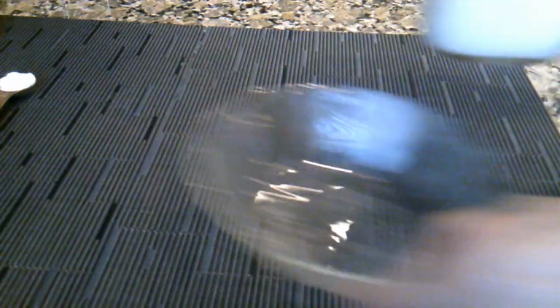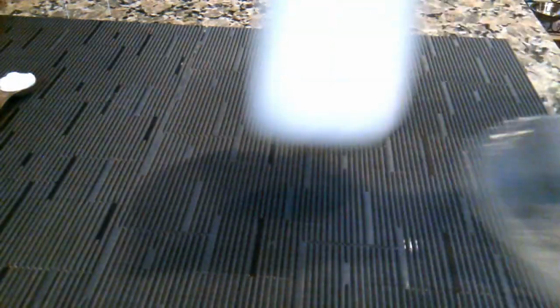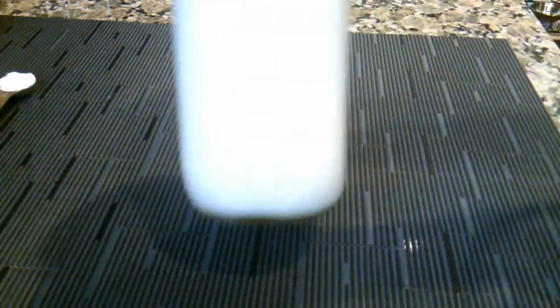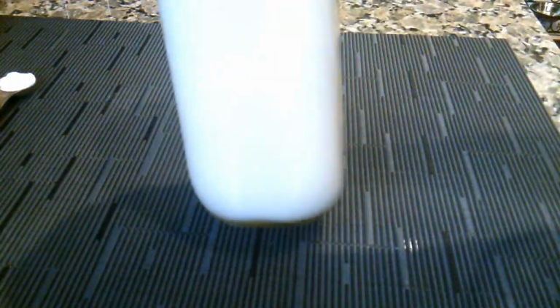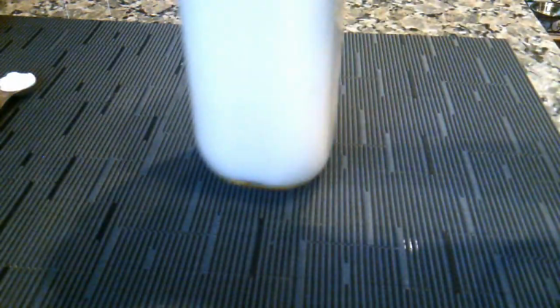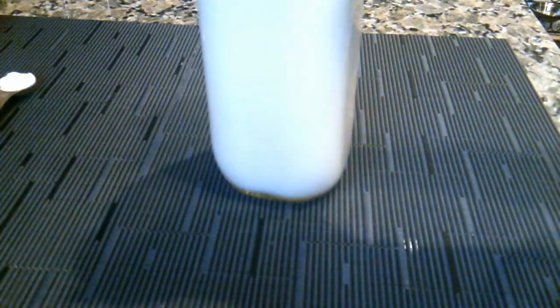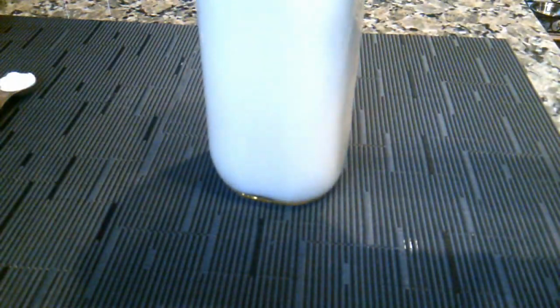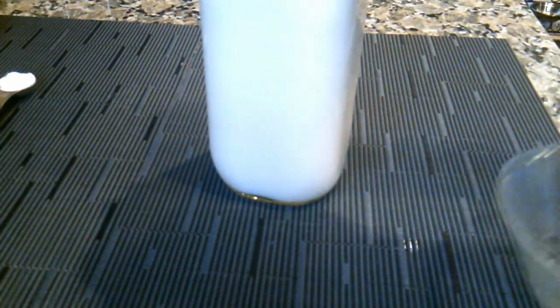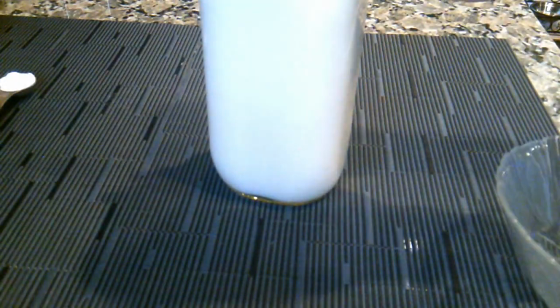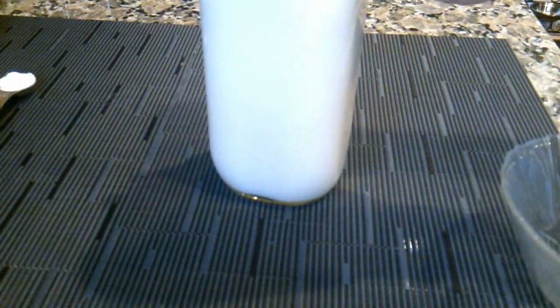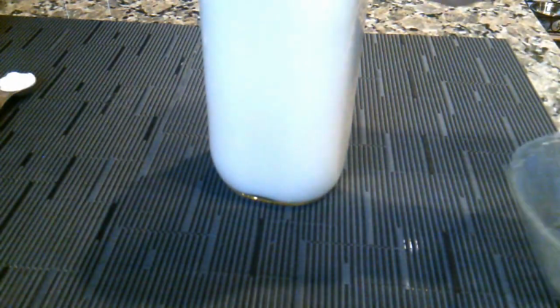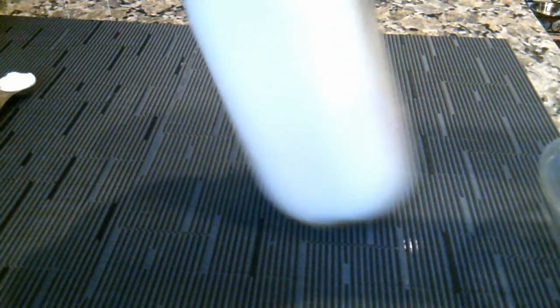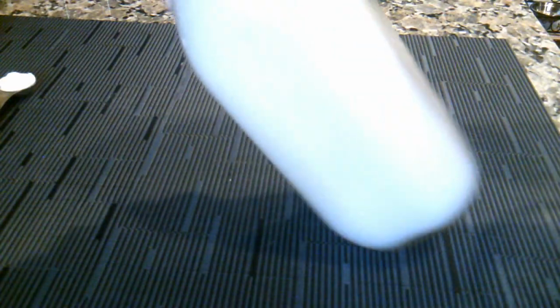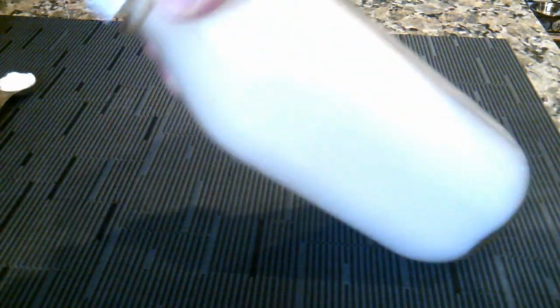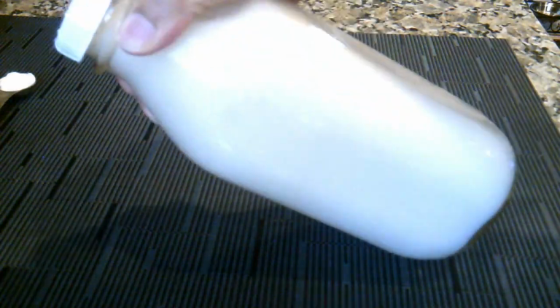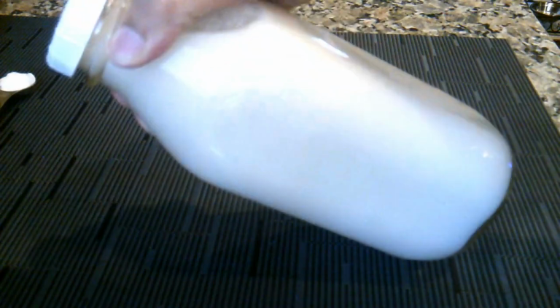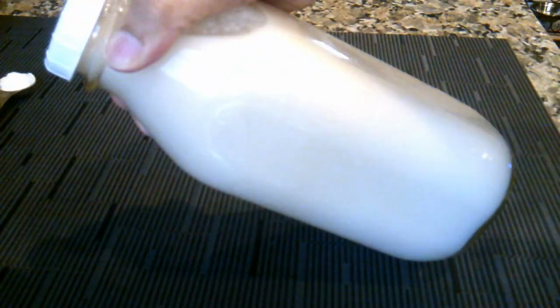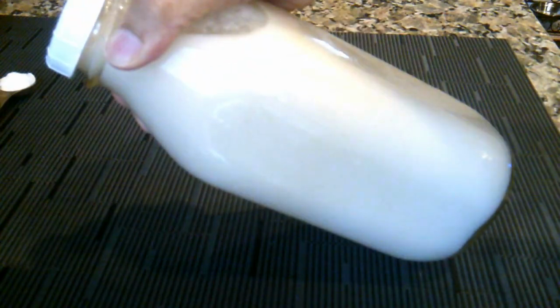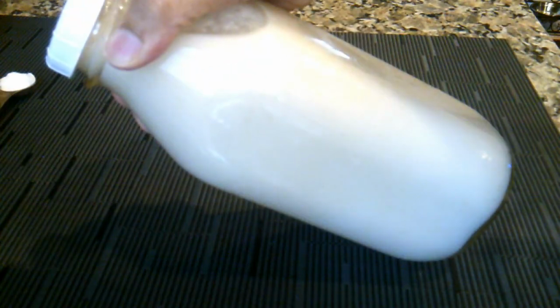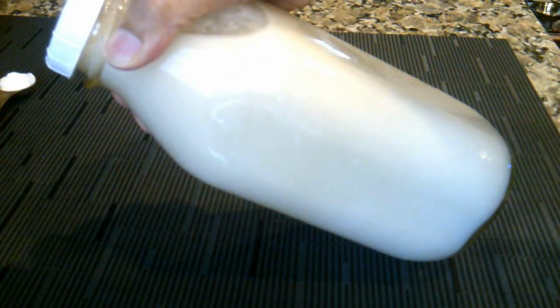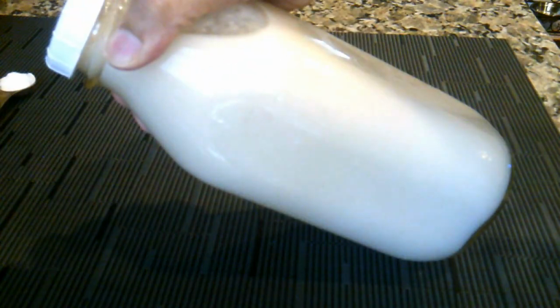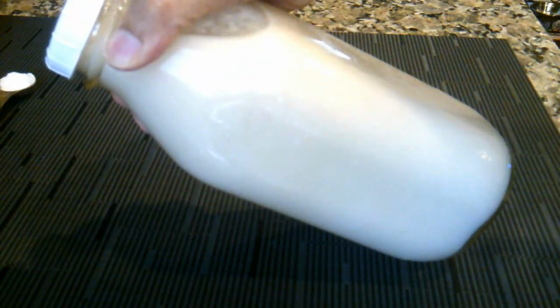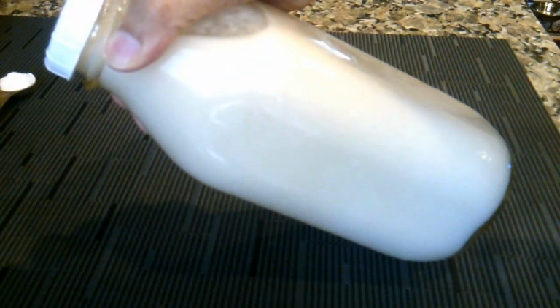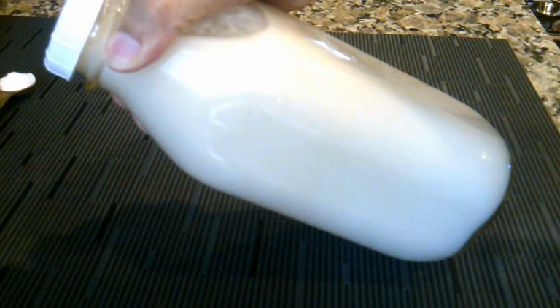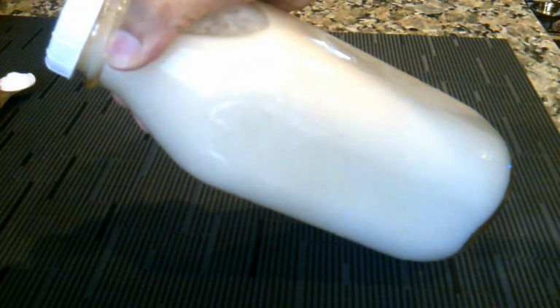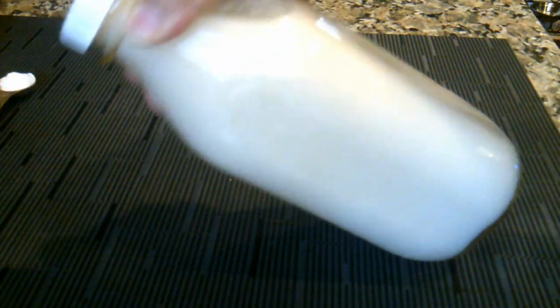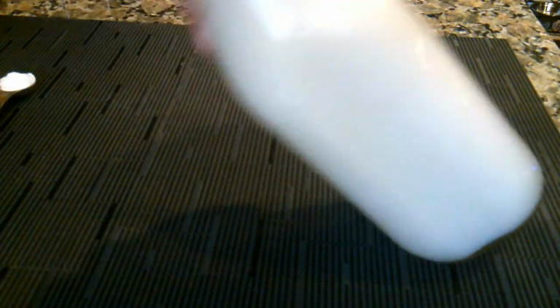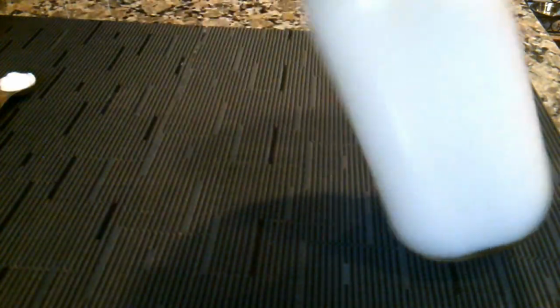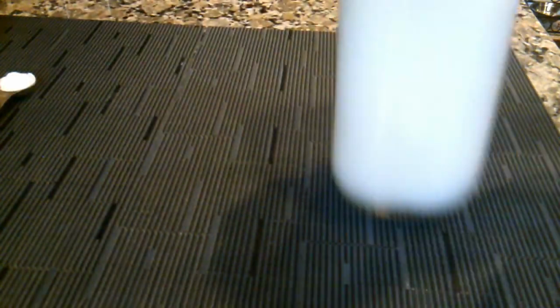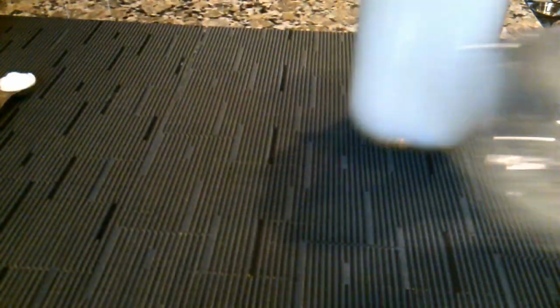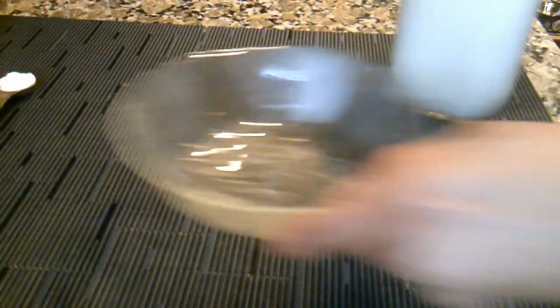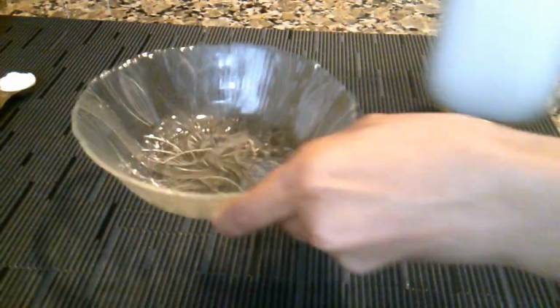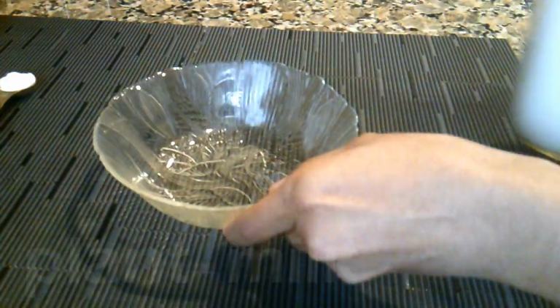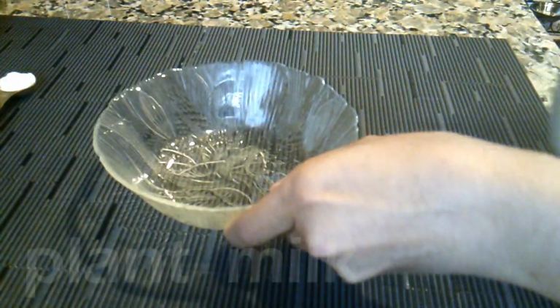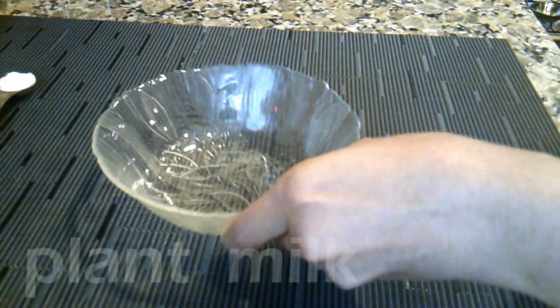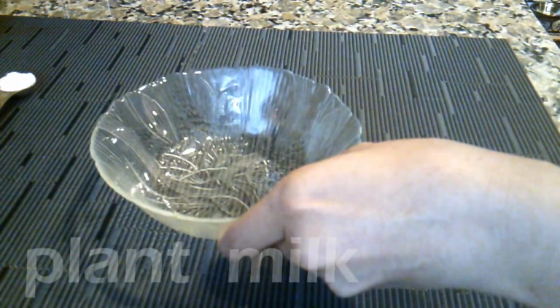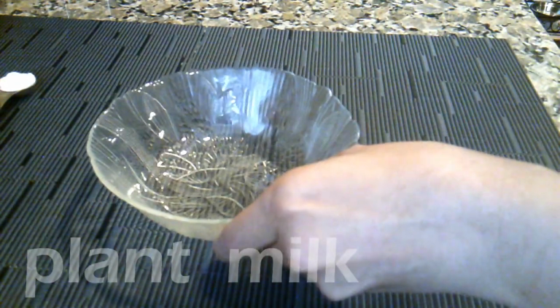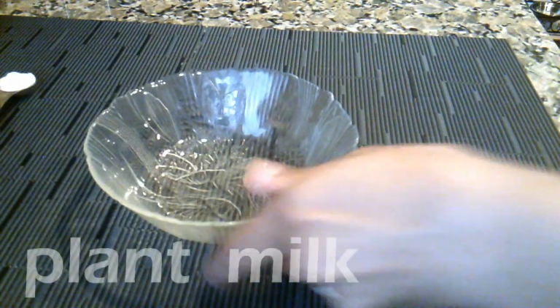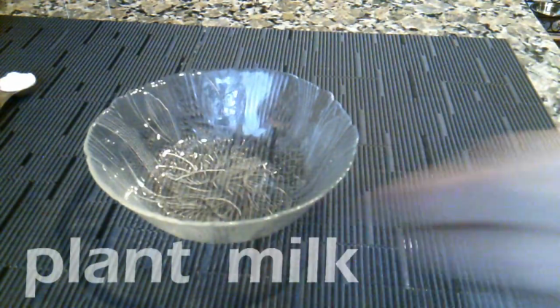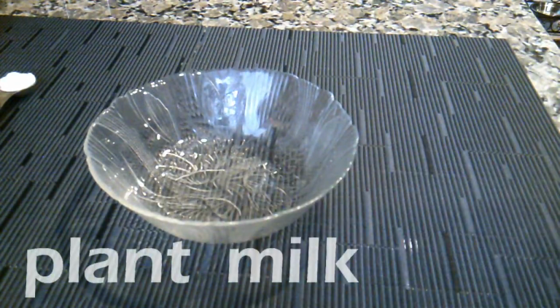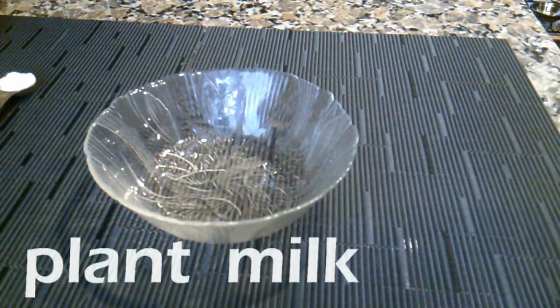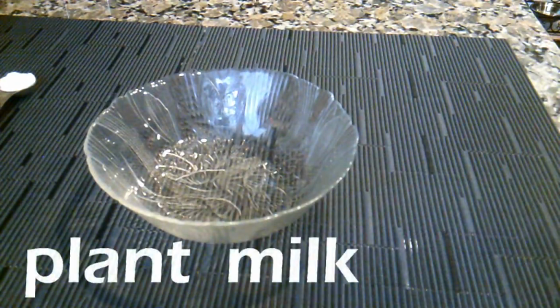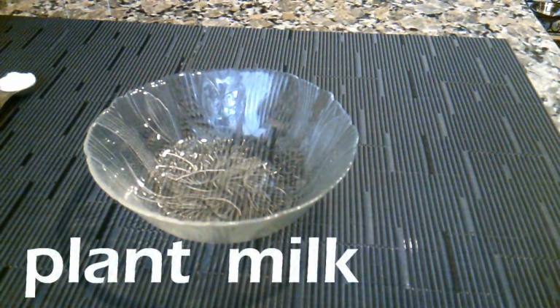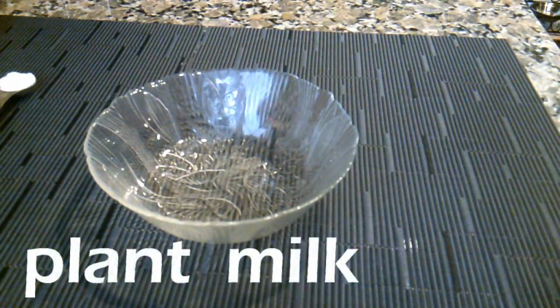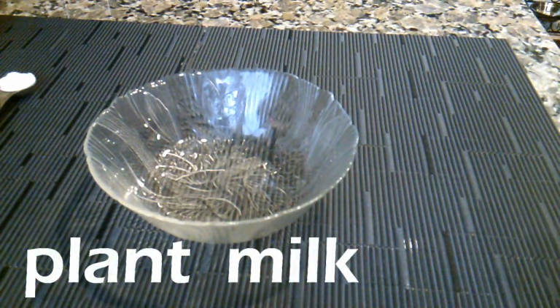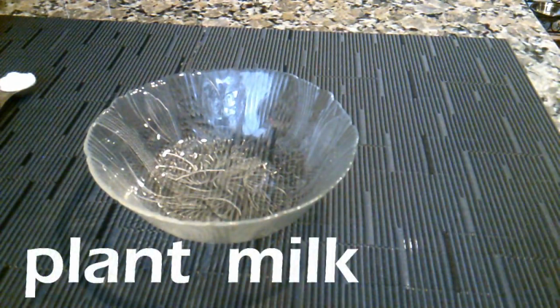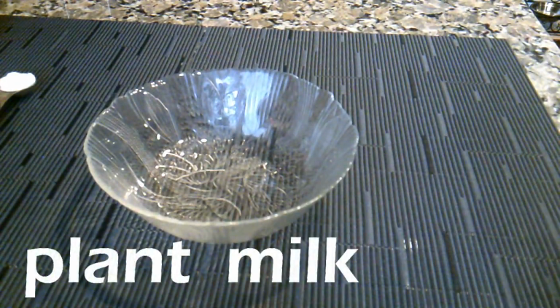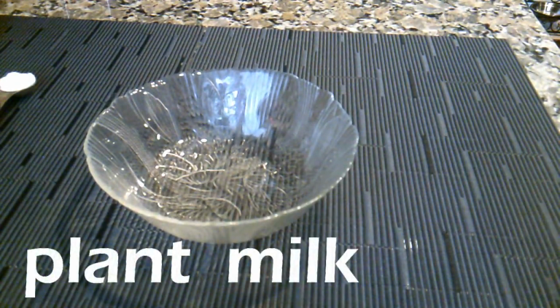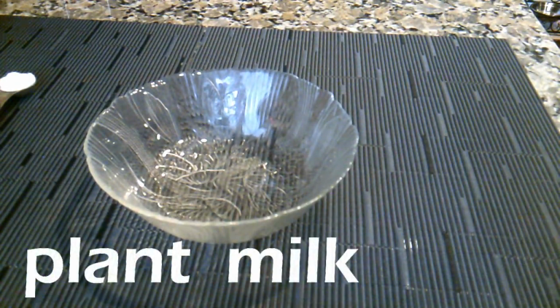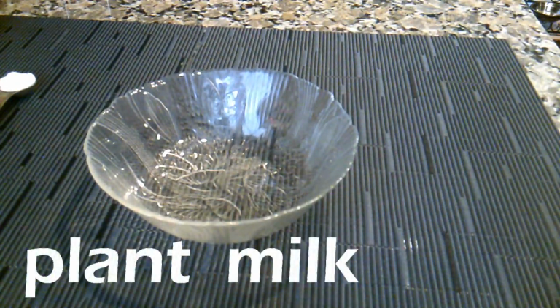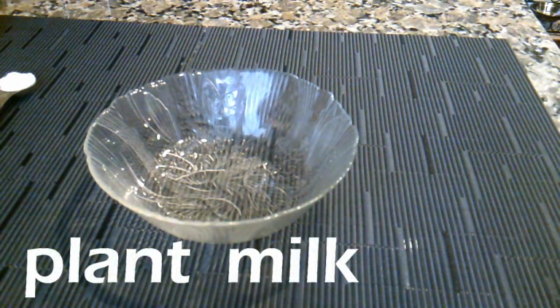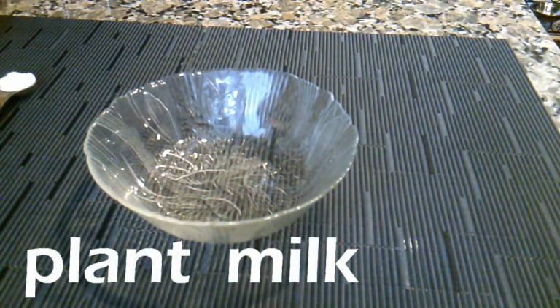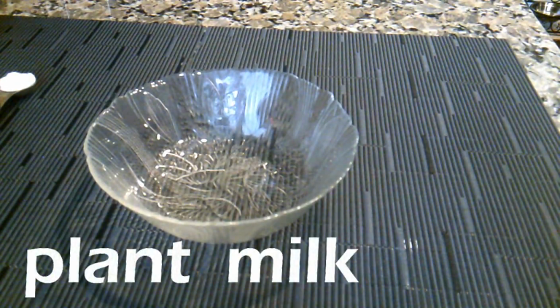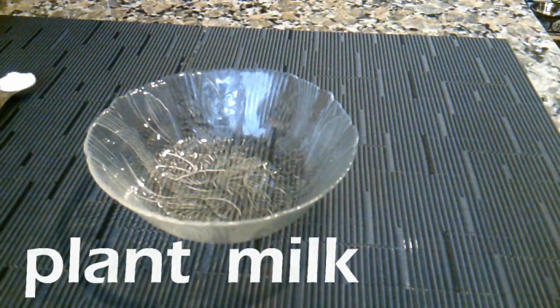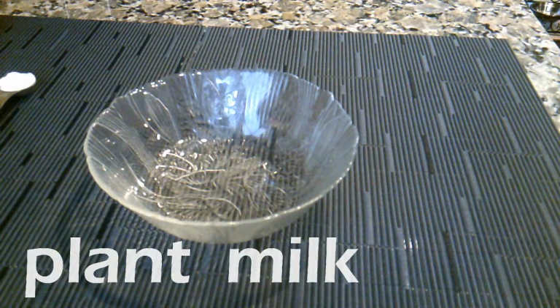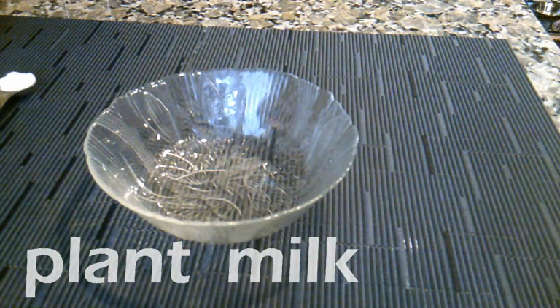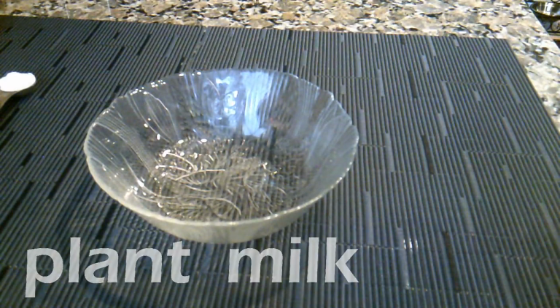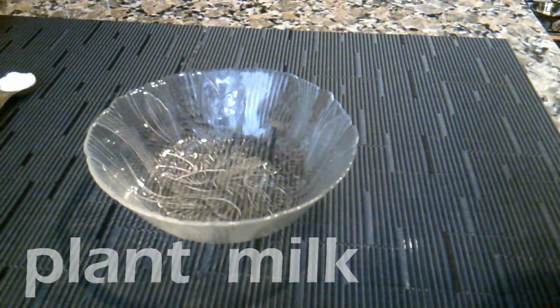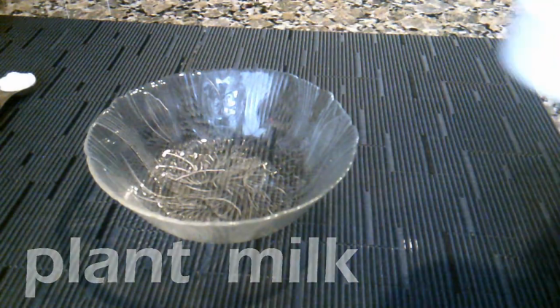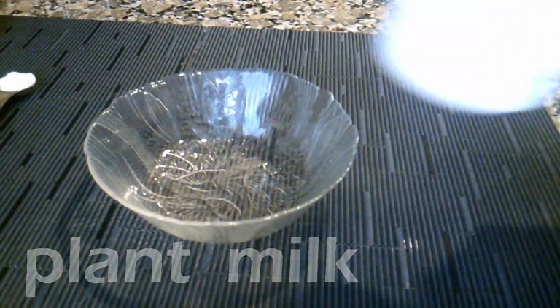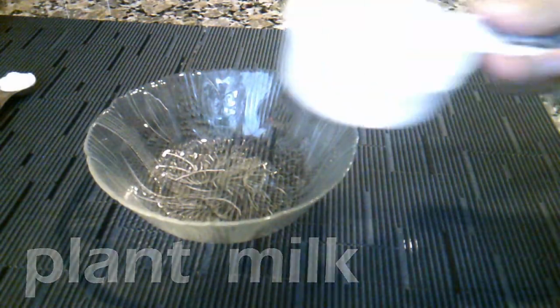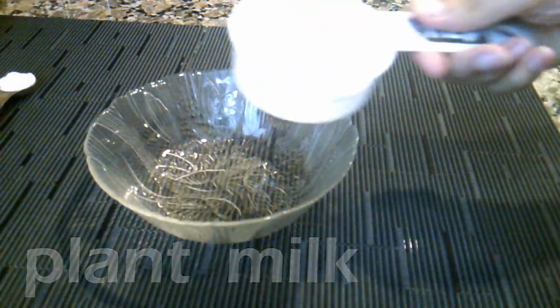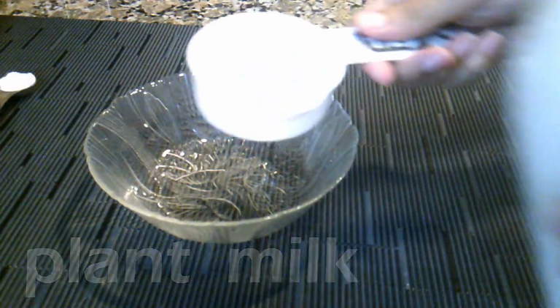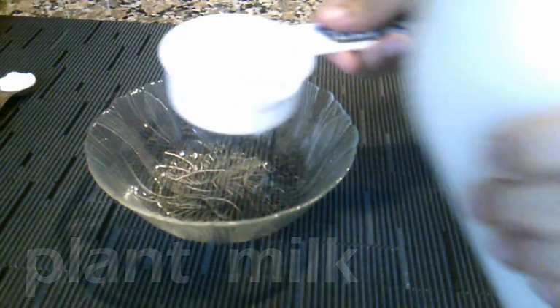I'm using my own homemade rice milk. I'll link the video on how to make this in the description box below.